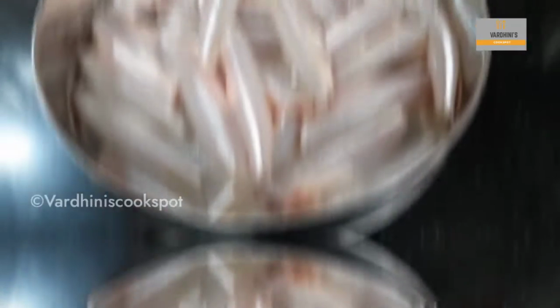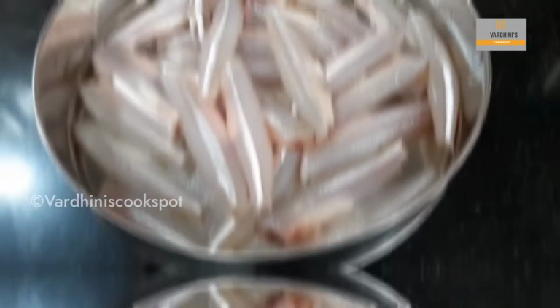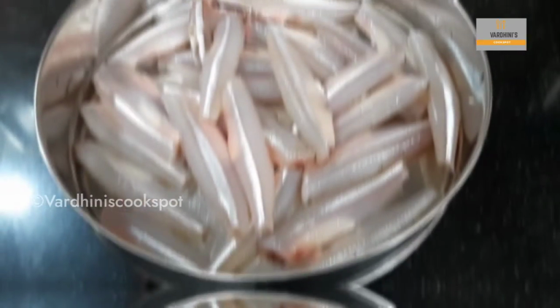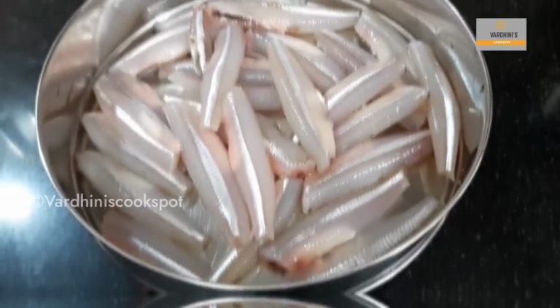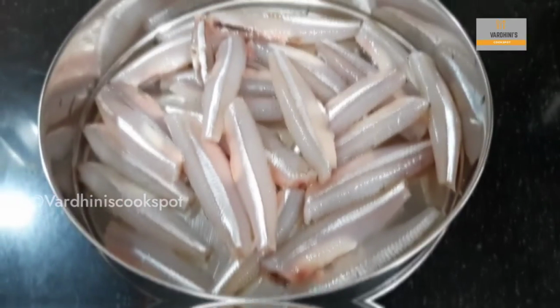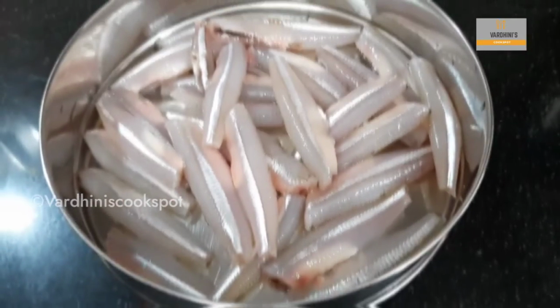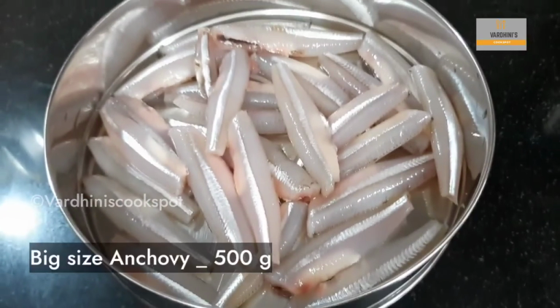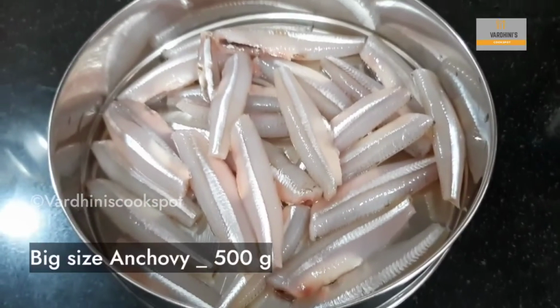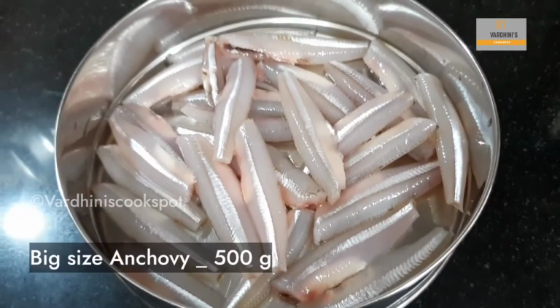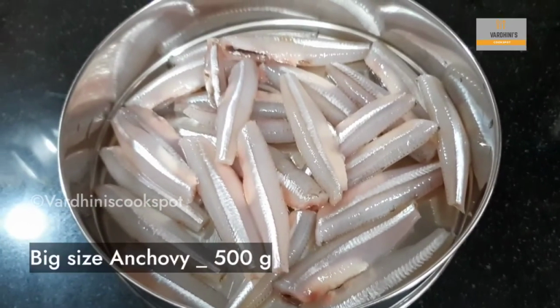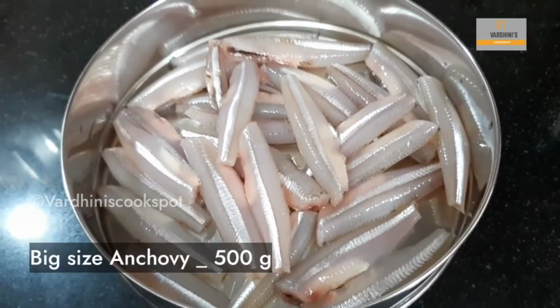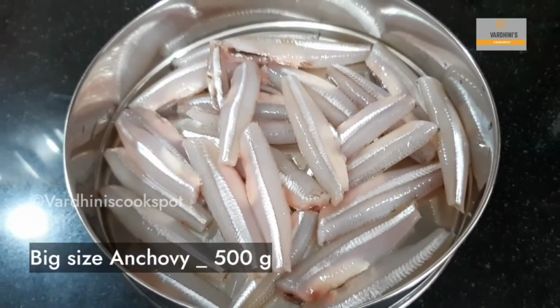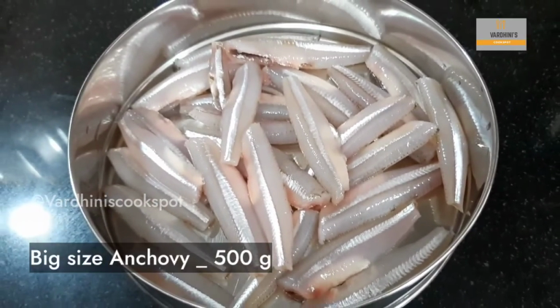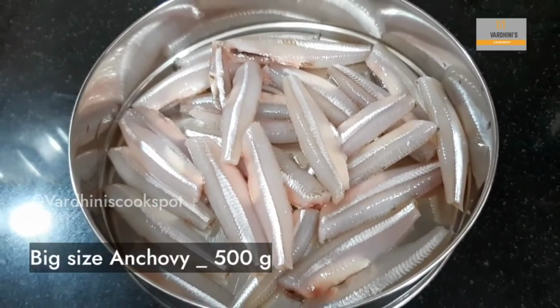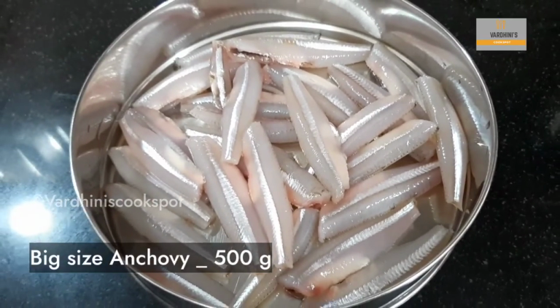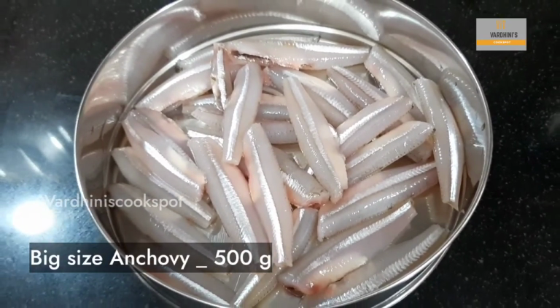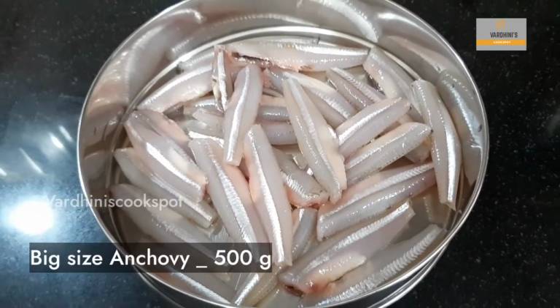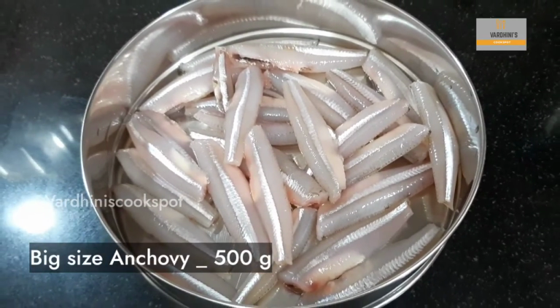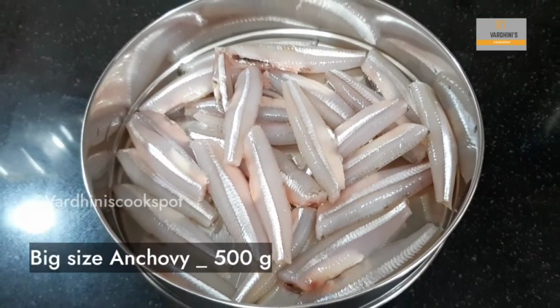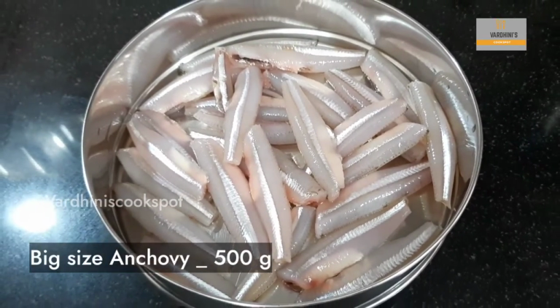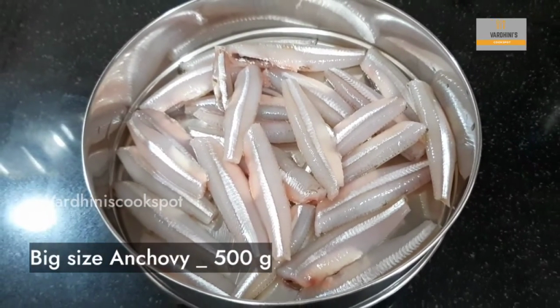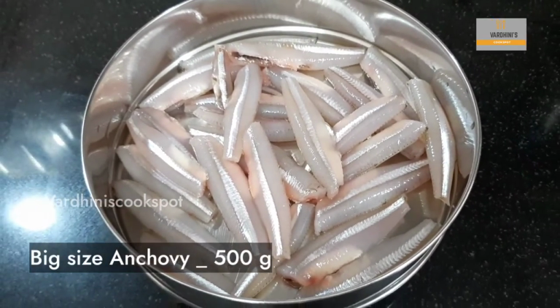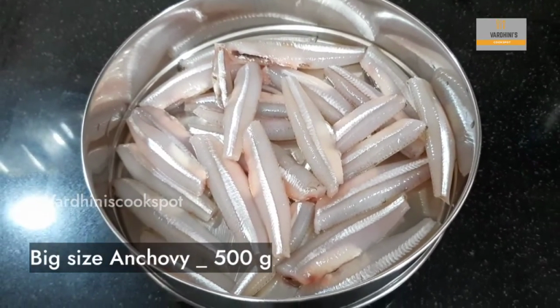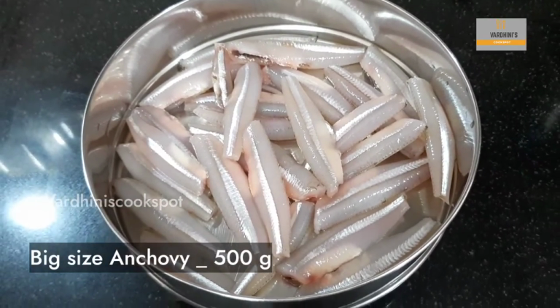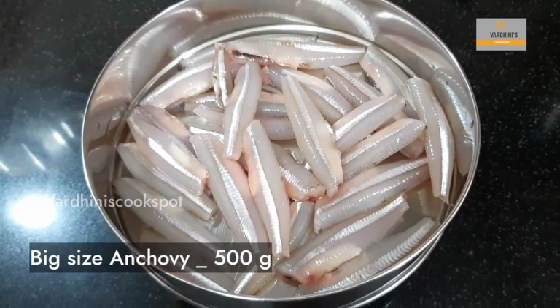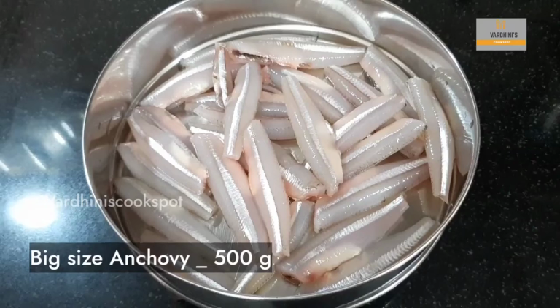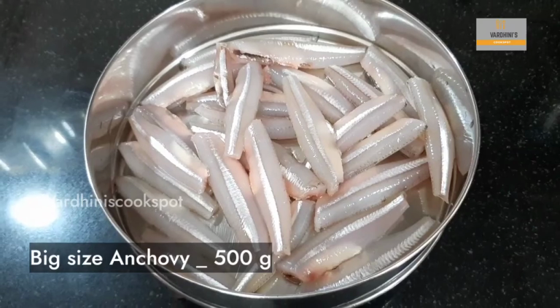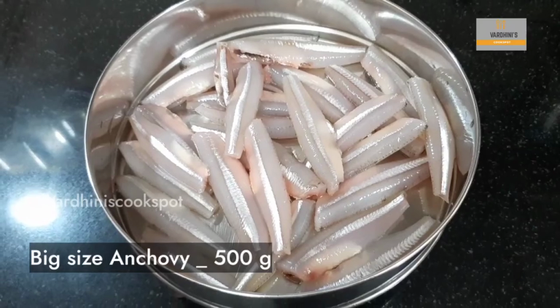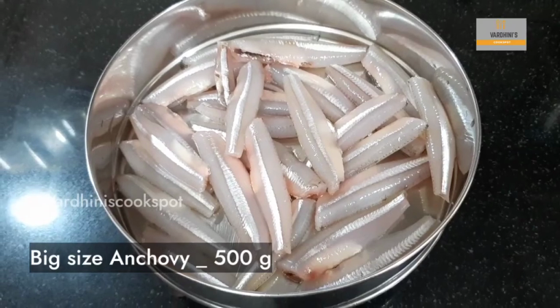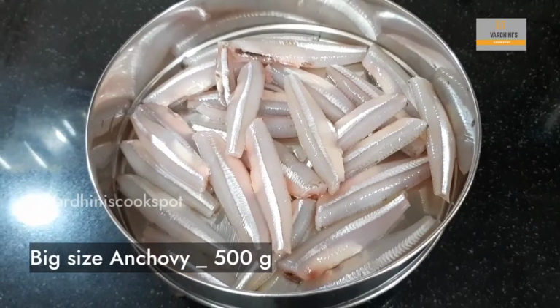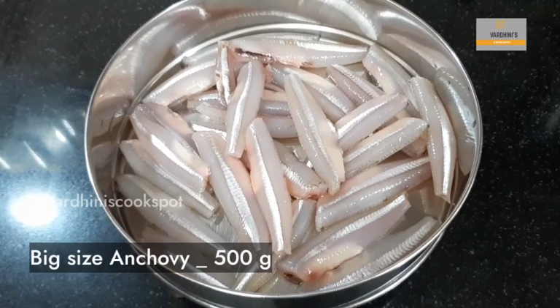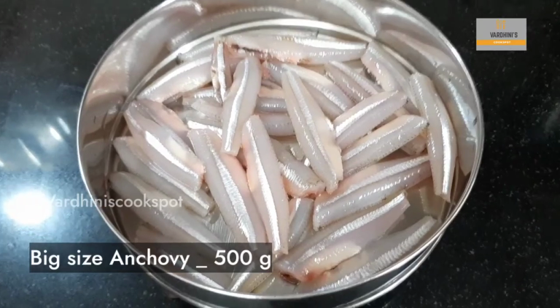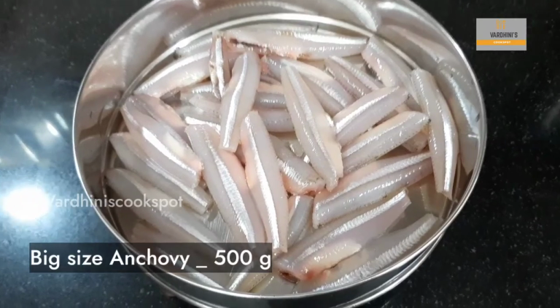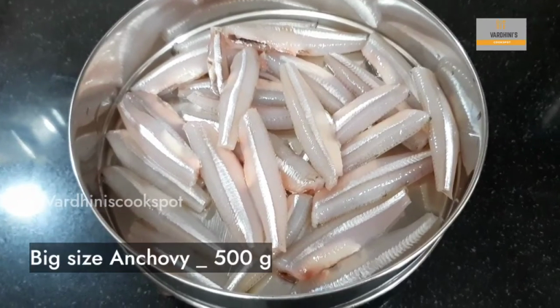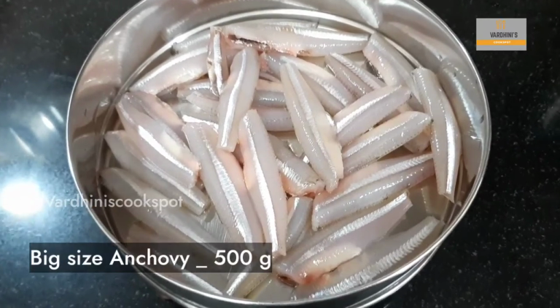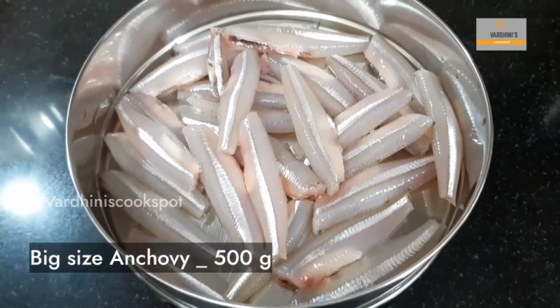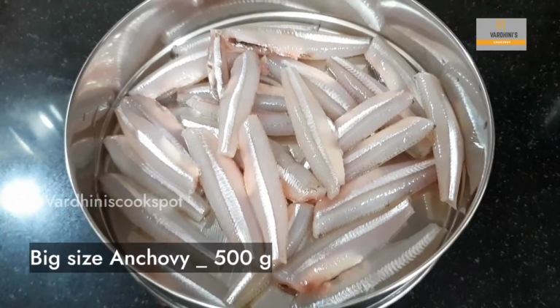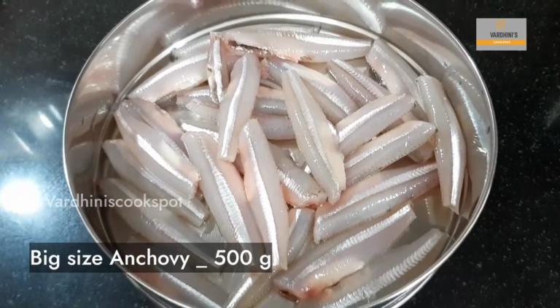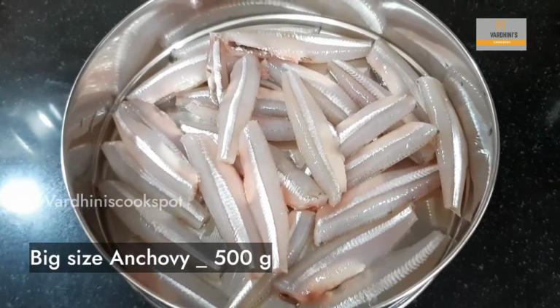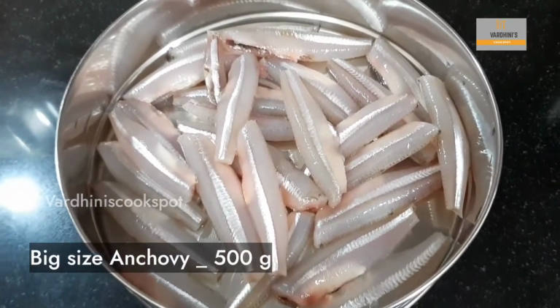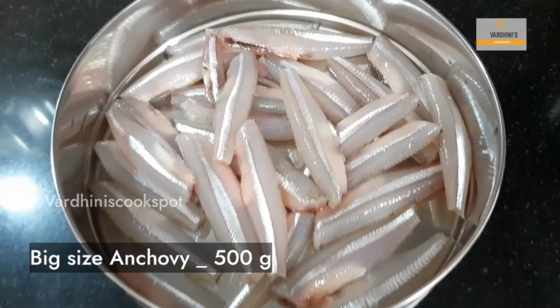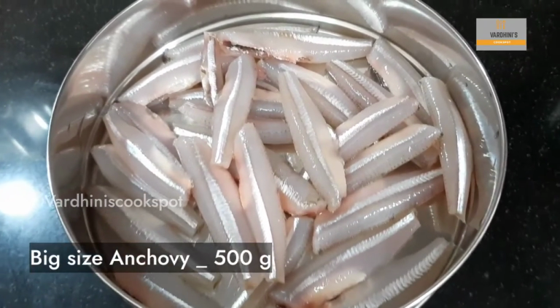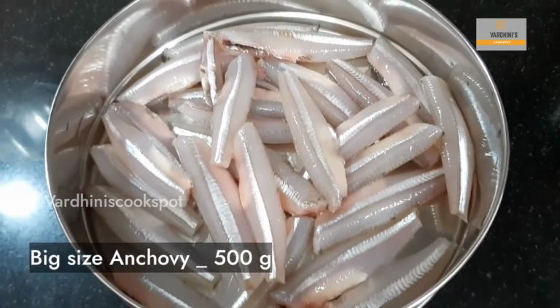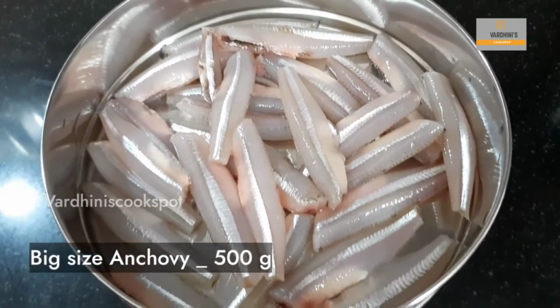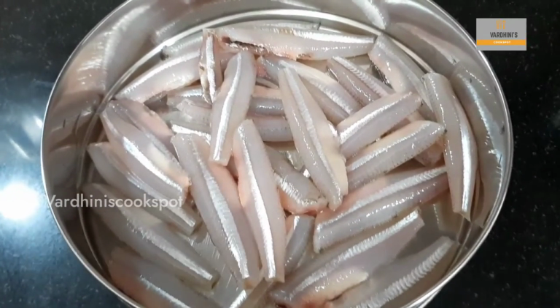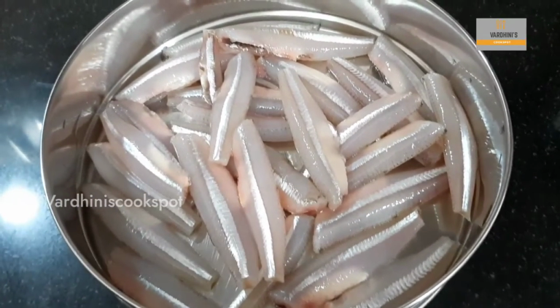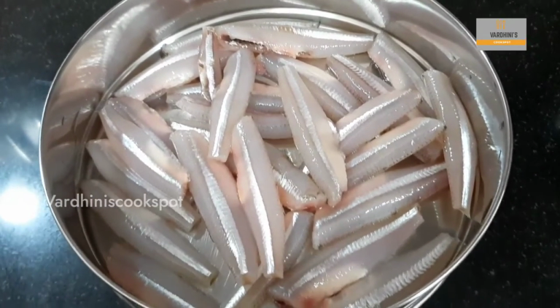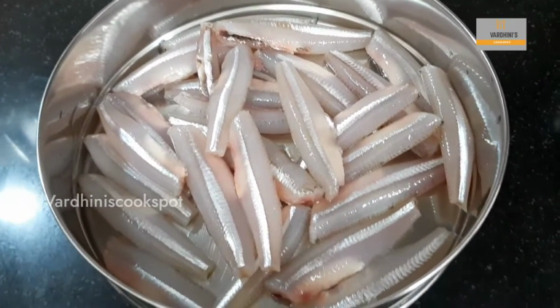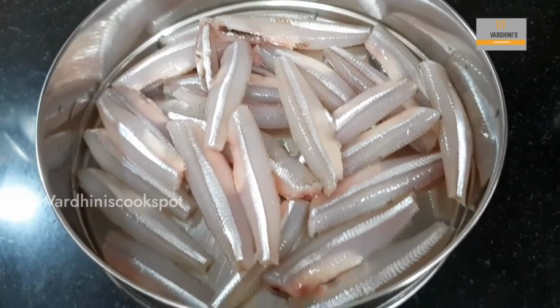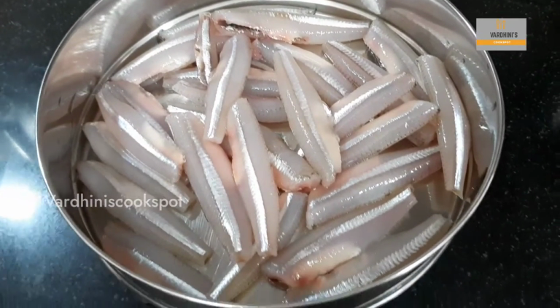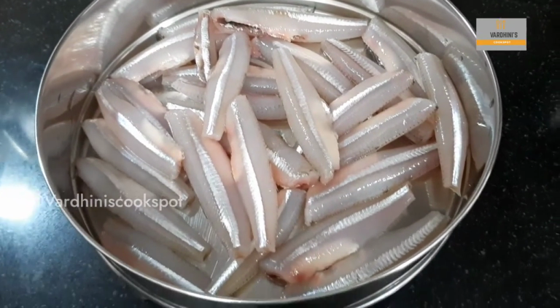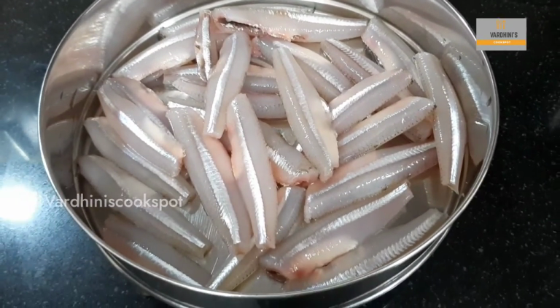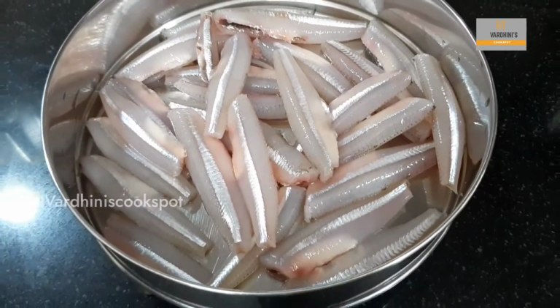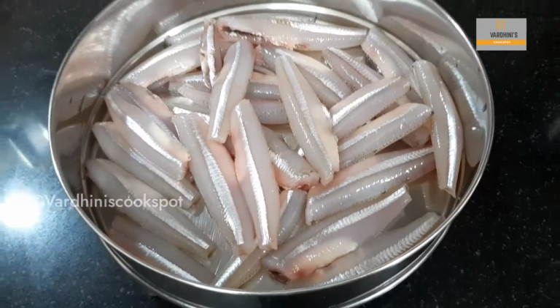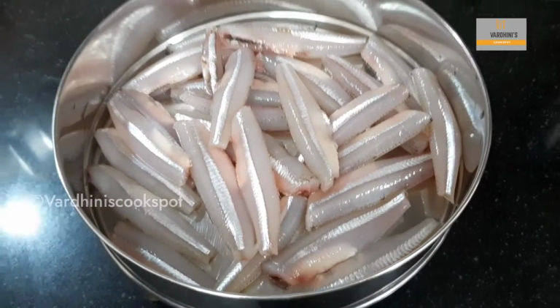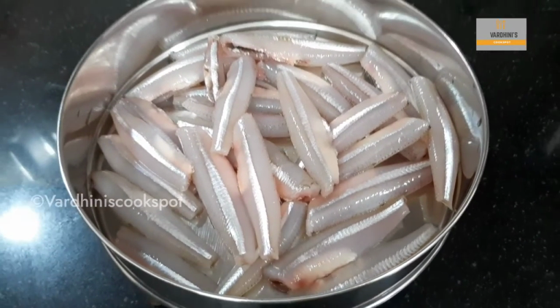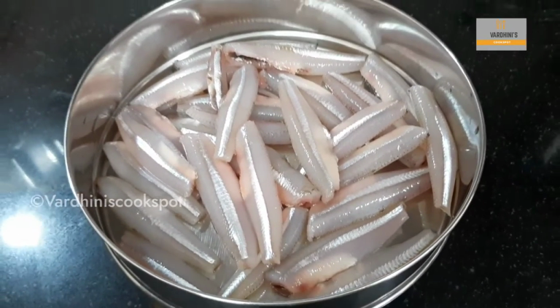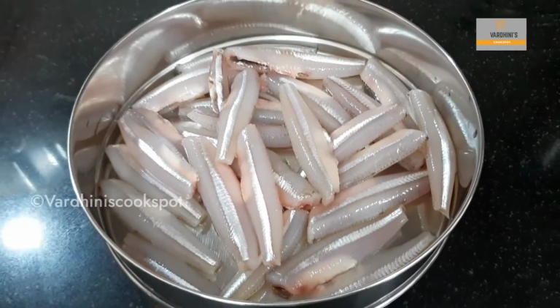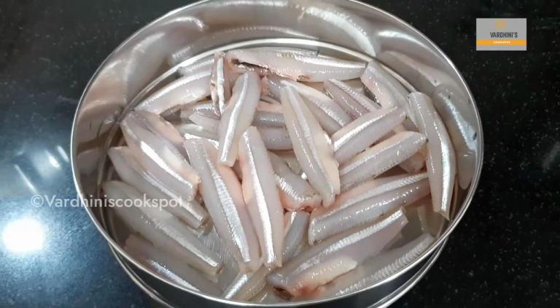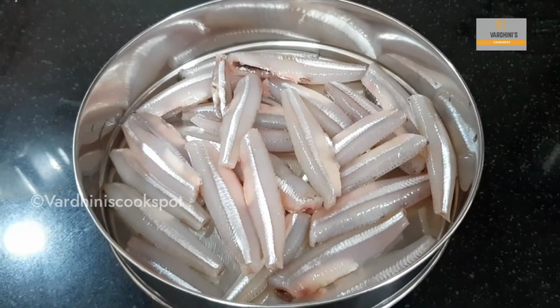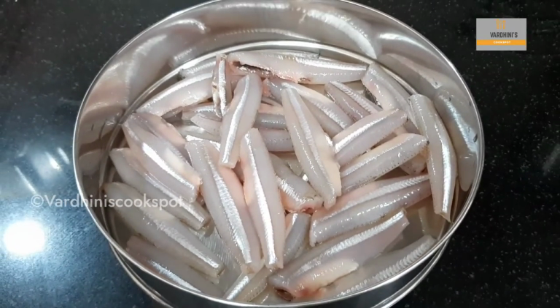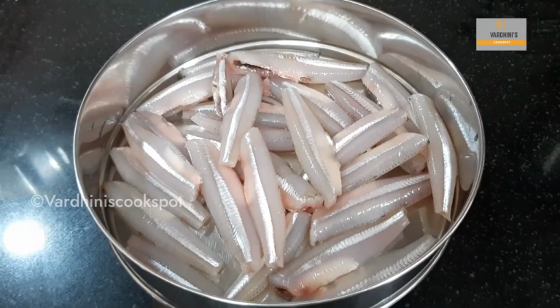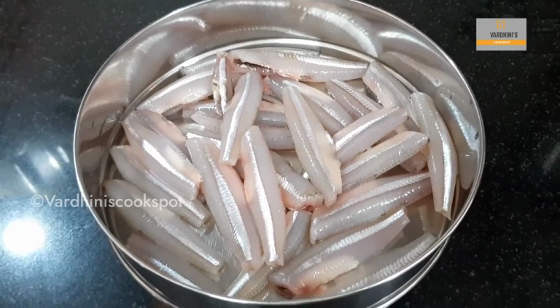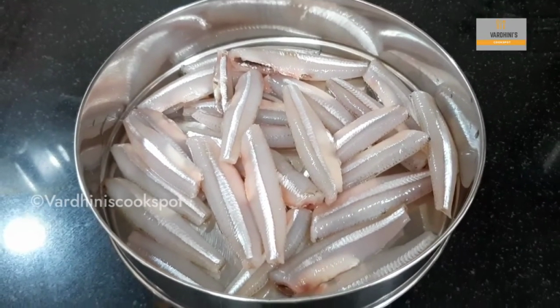We have taken 500 grams of big size anchovies. For this dish, we prefer the big size anchovy and not the smaller one.